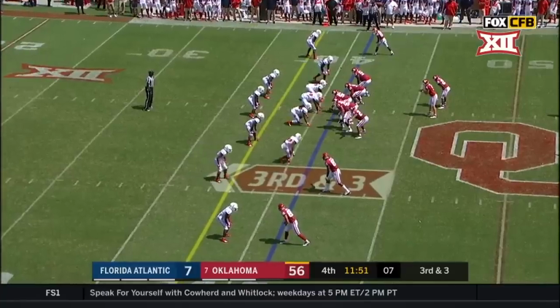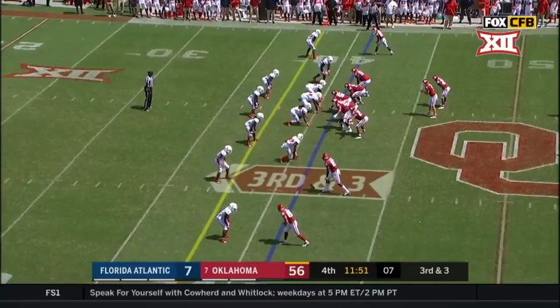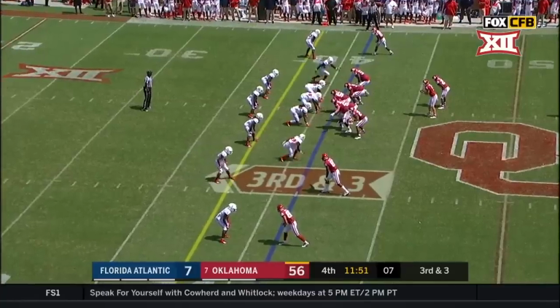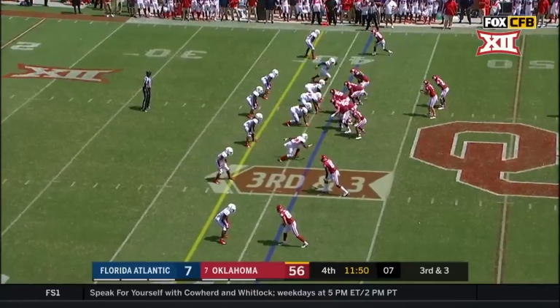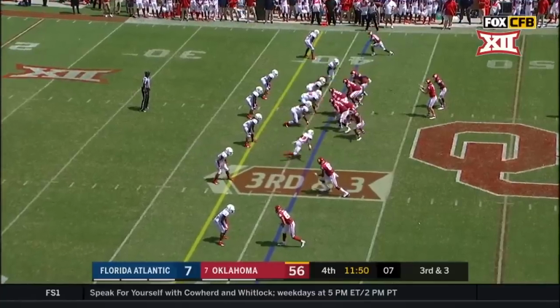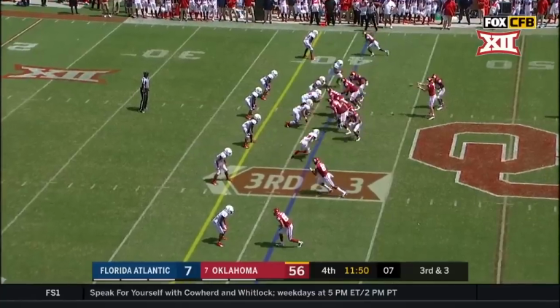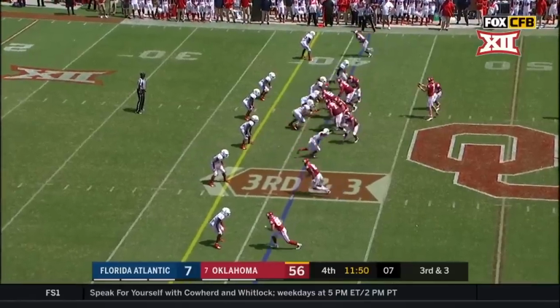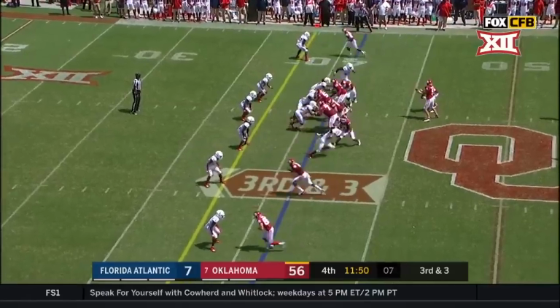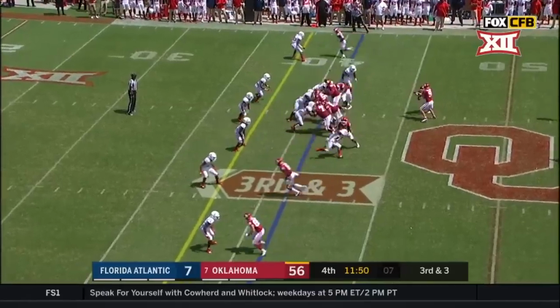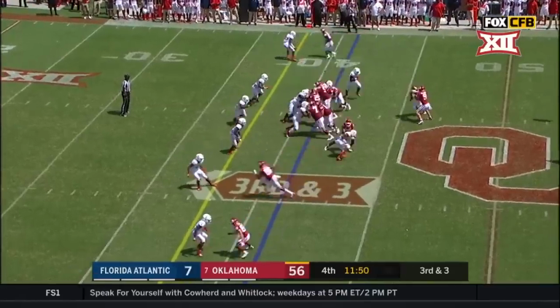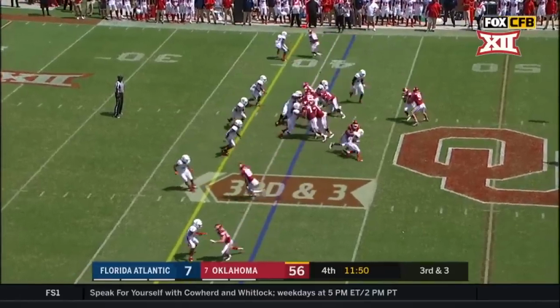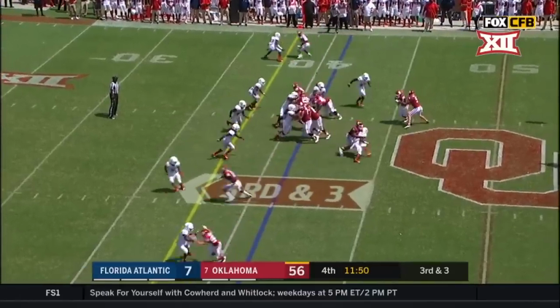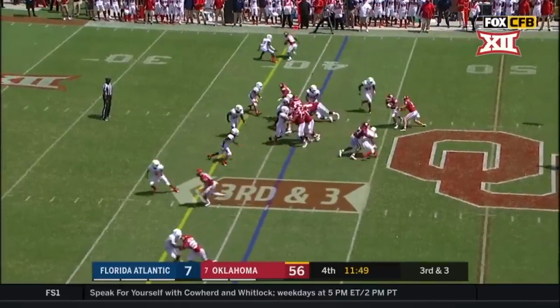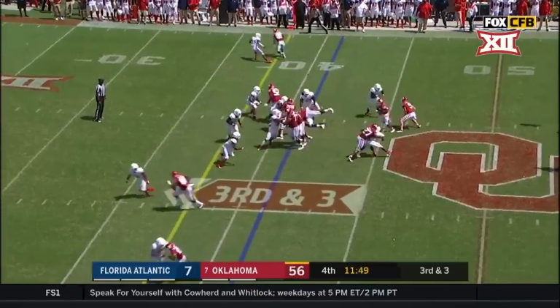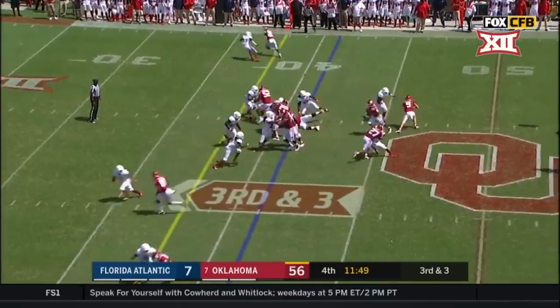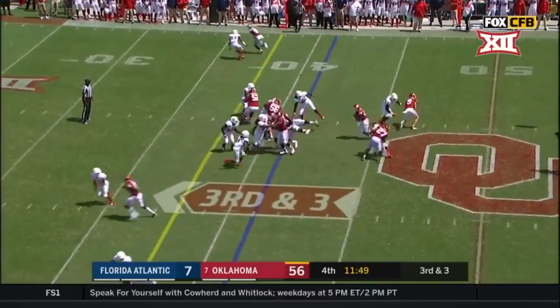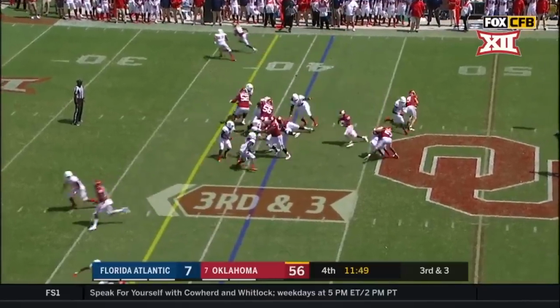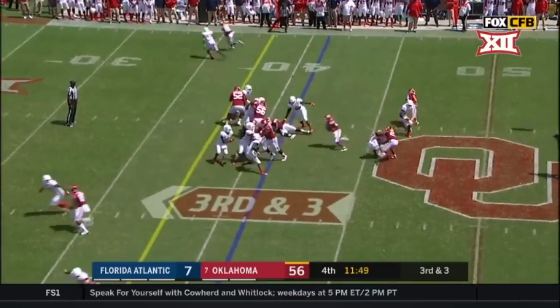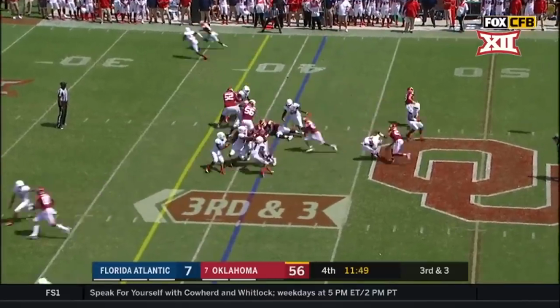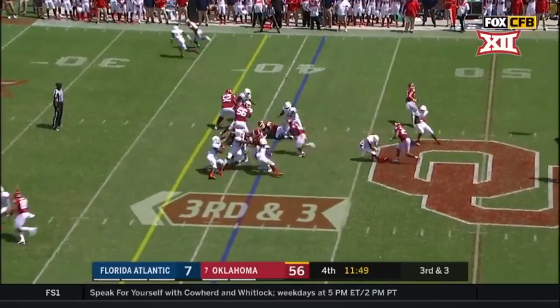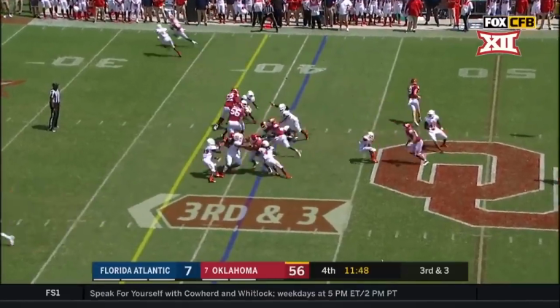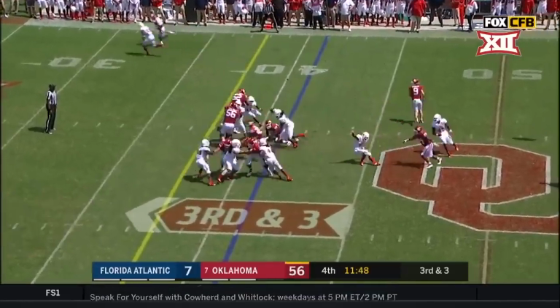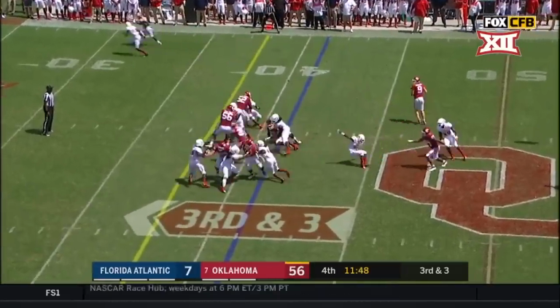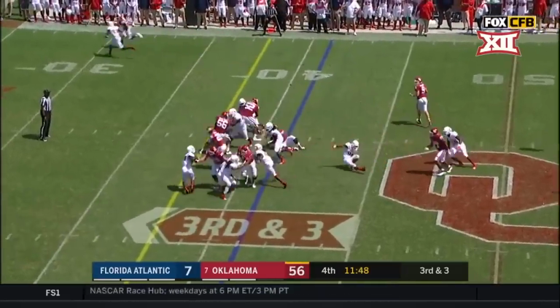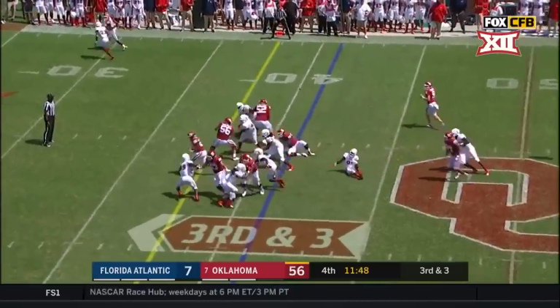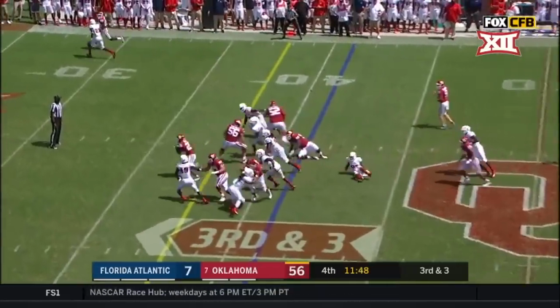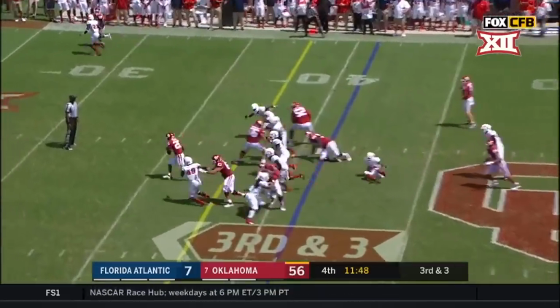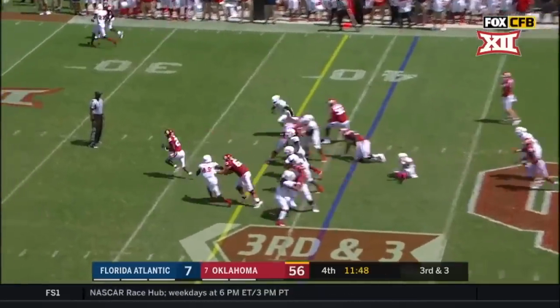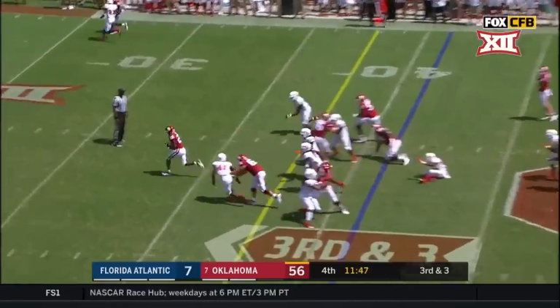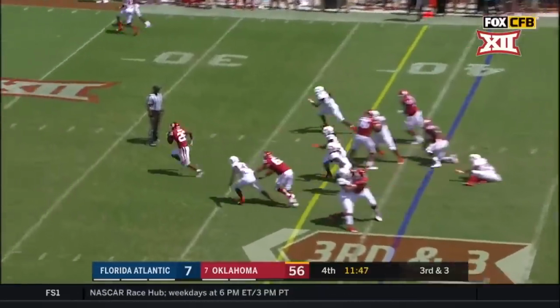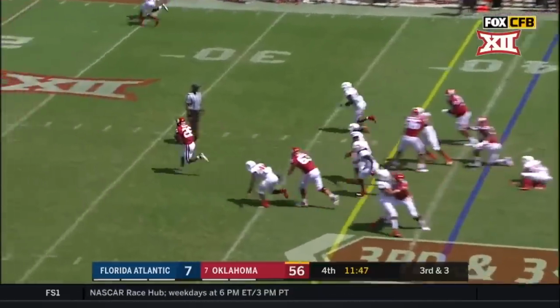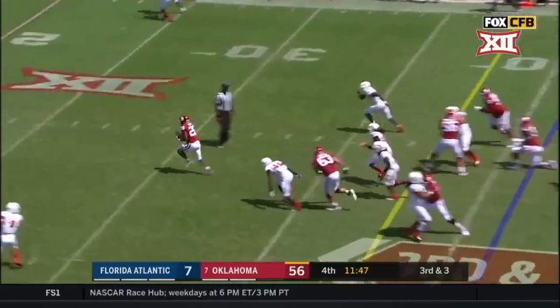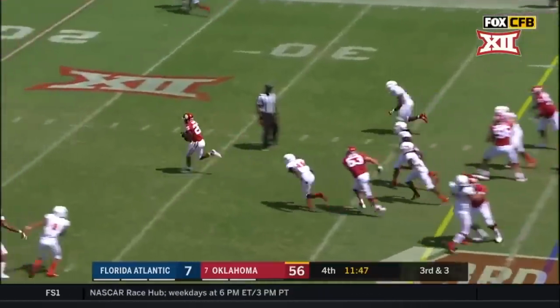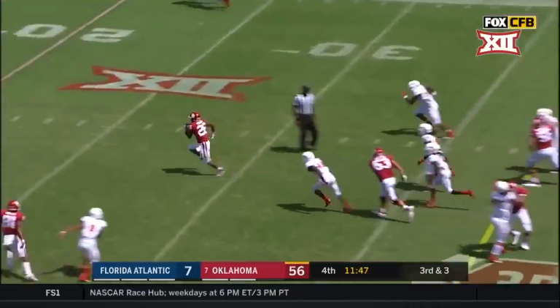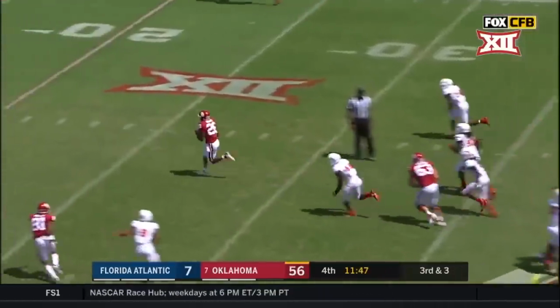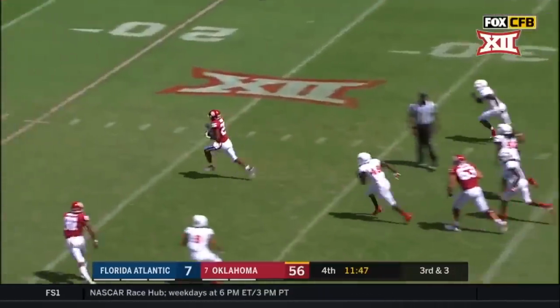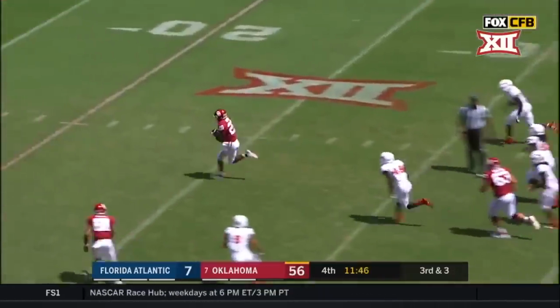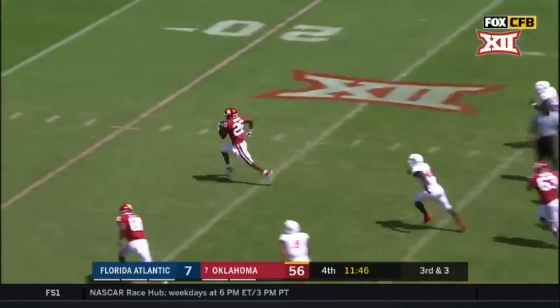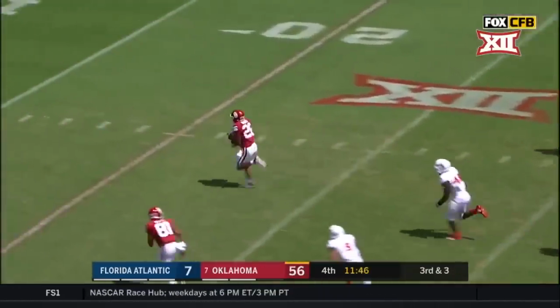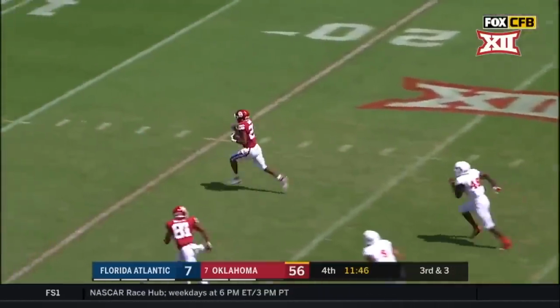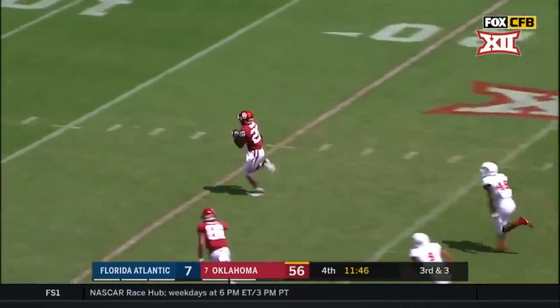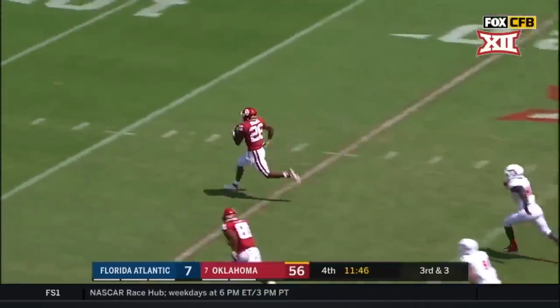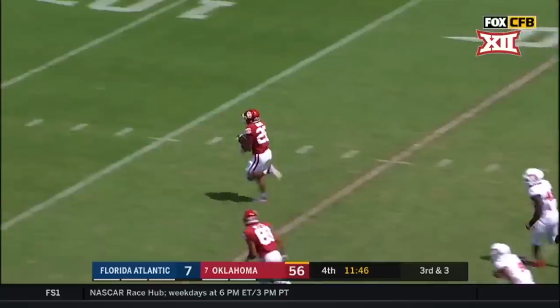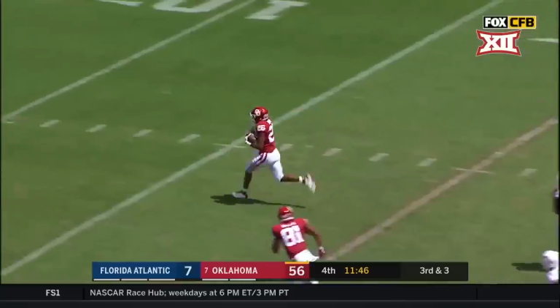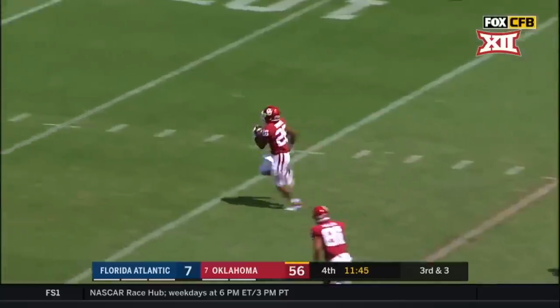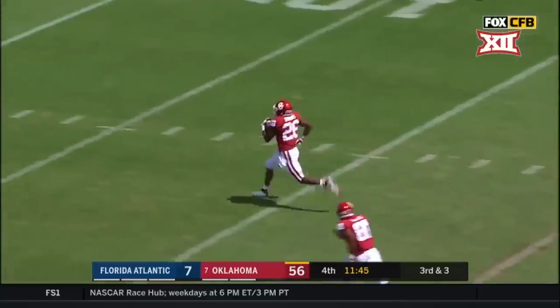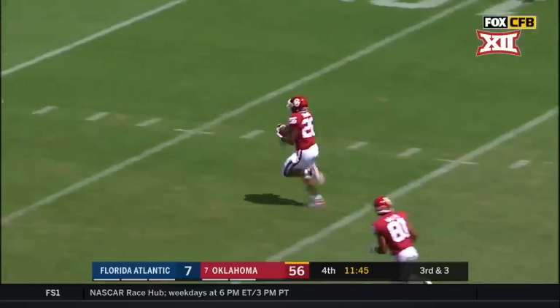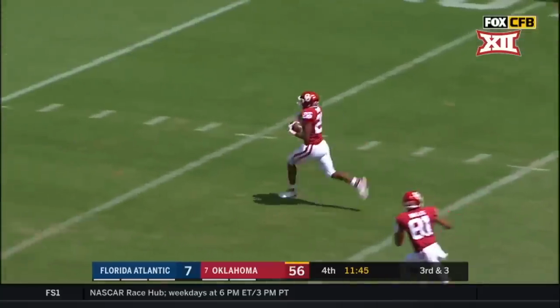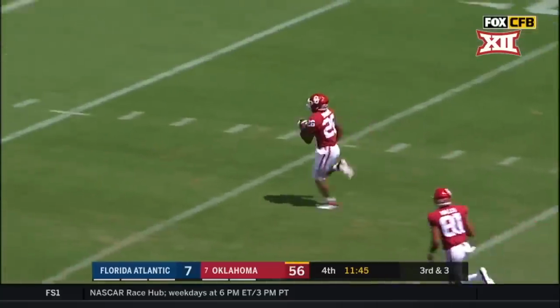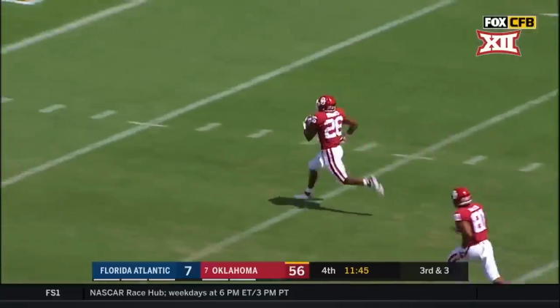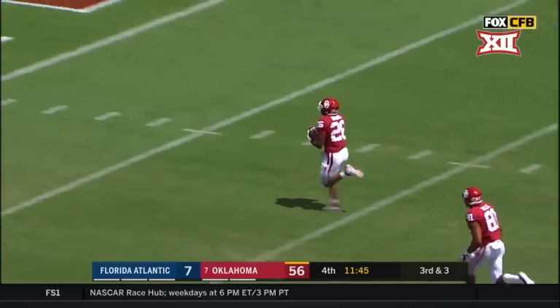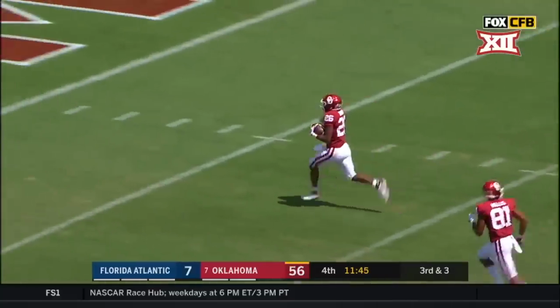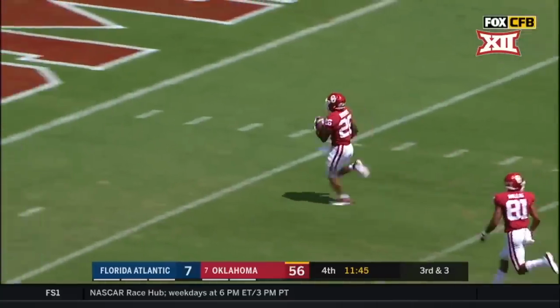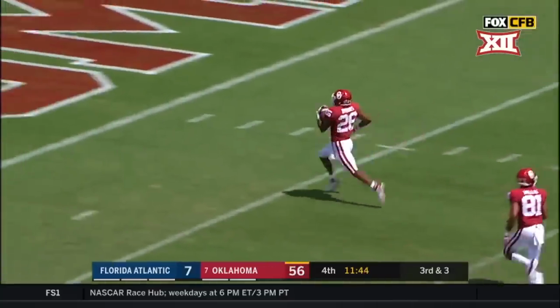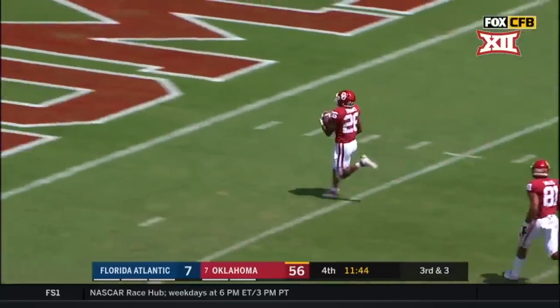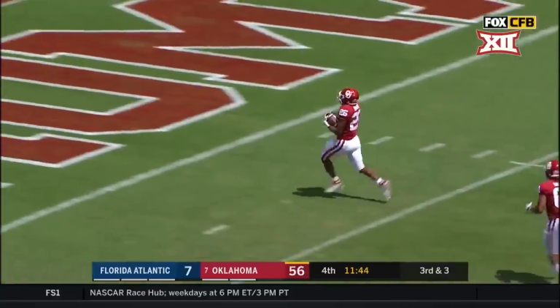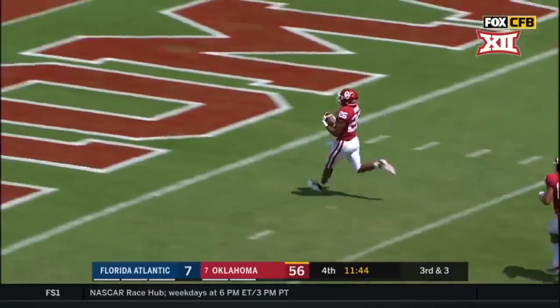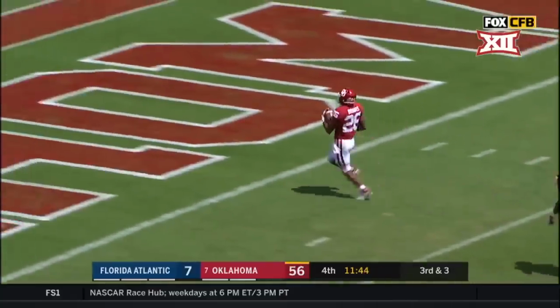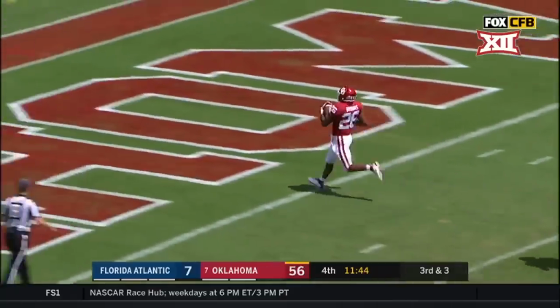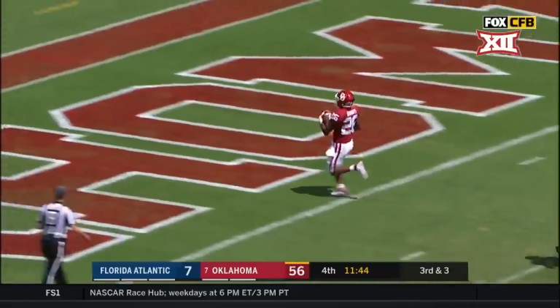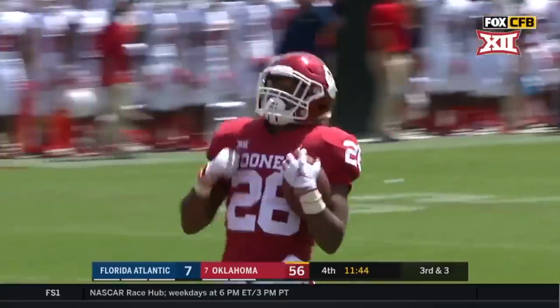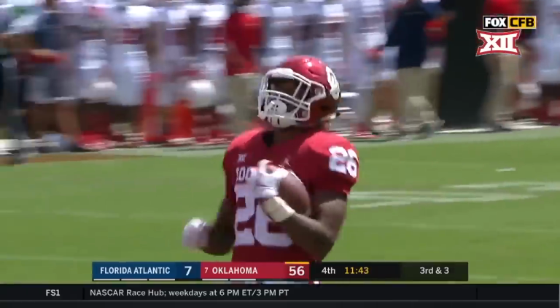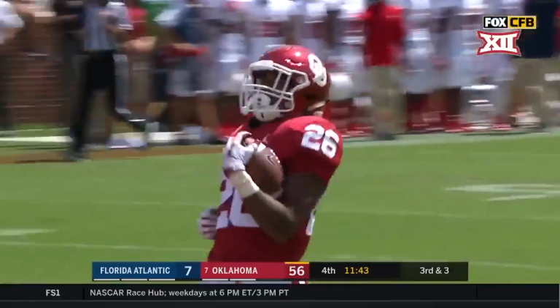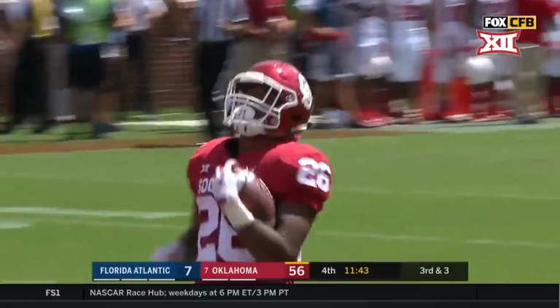This is a great rule change that they have made — now we've seen the fruits. Another touchdown for Oklahoma, 41 yards.